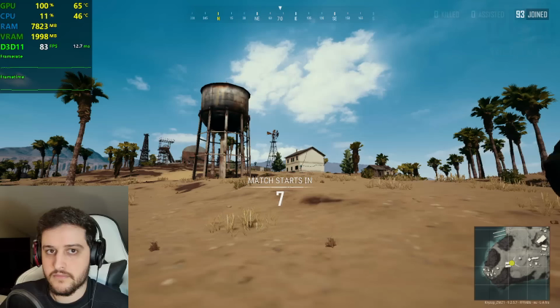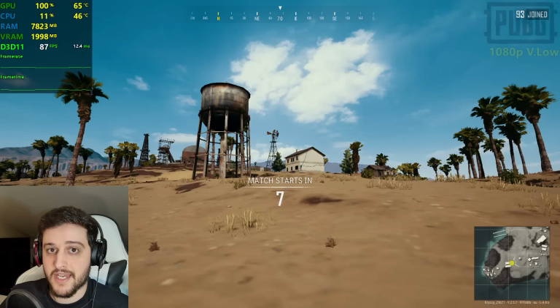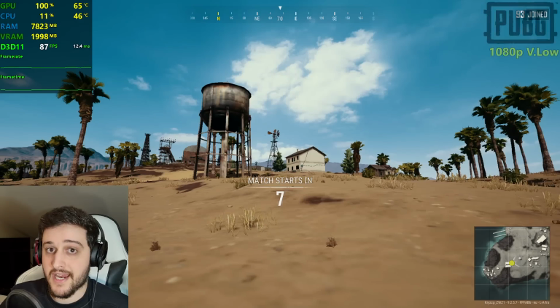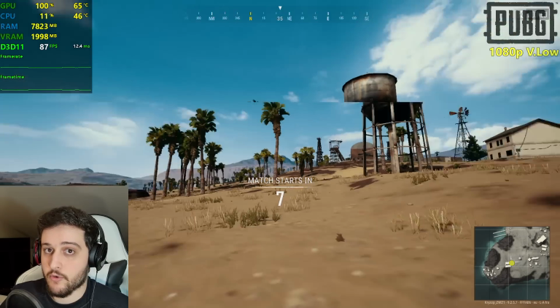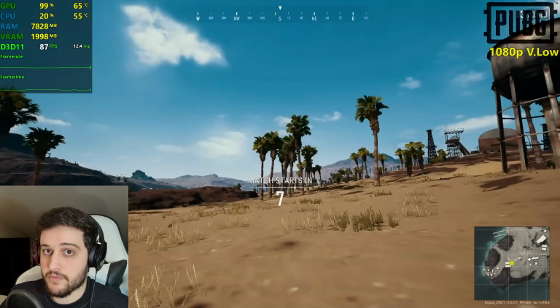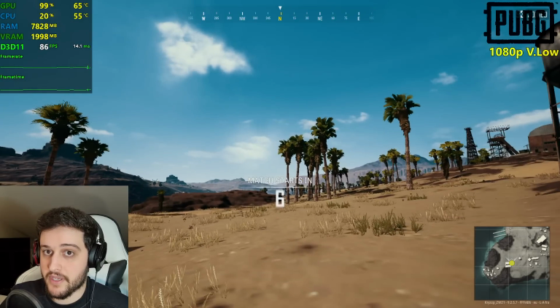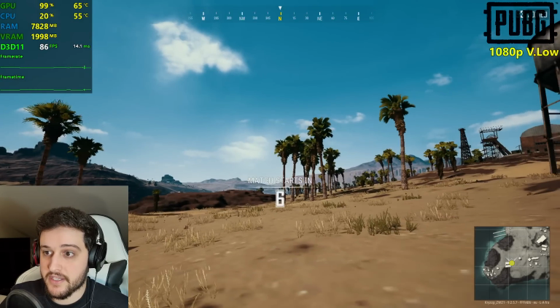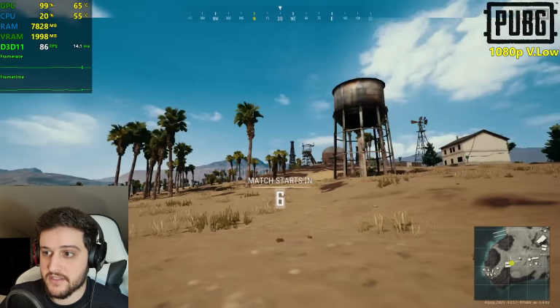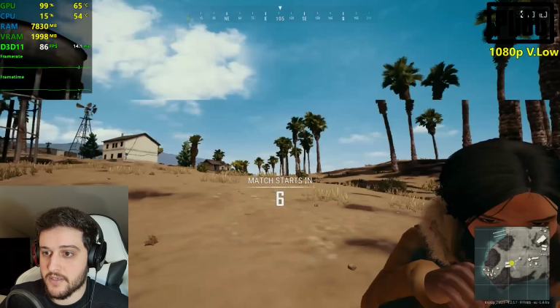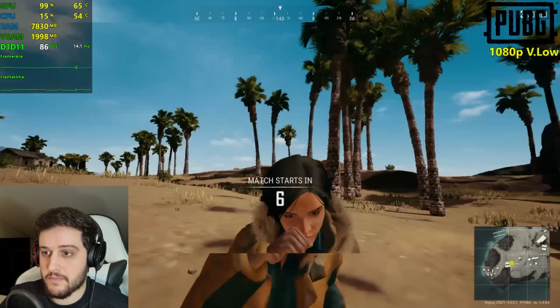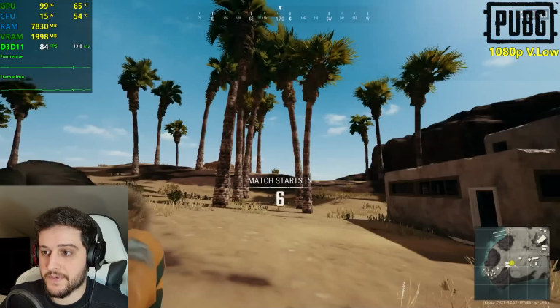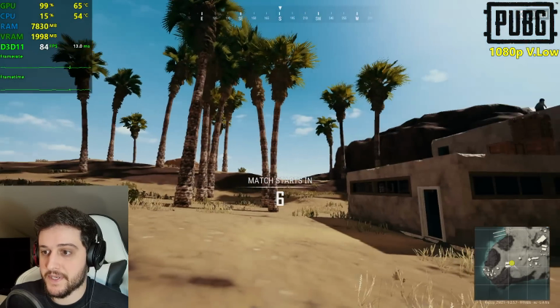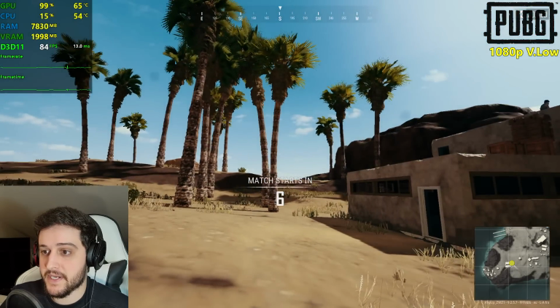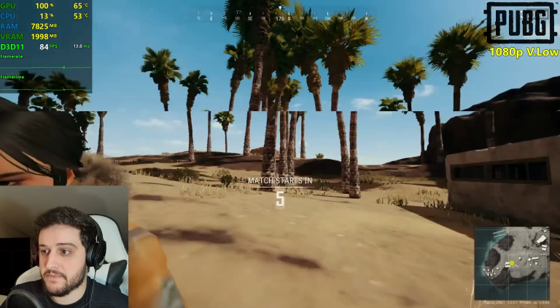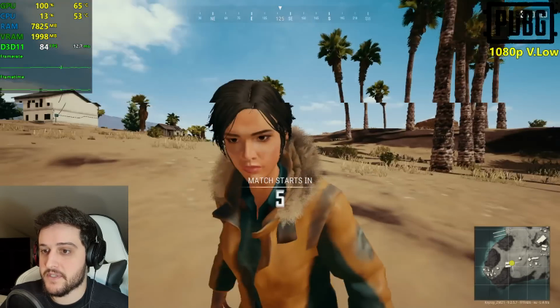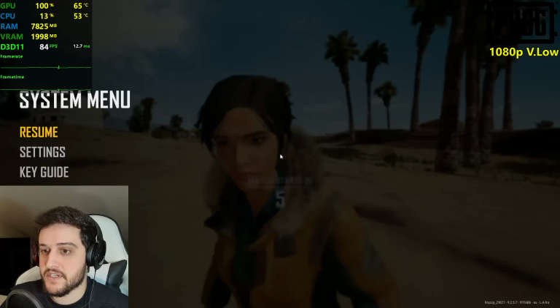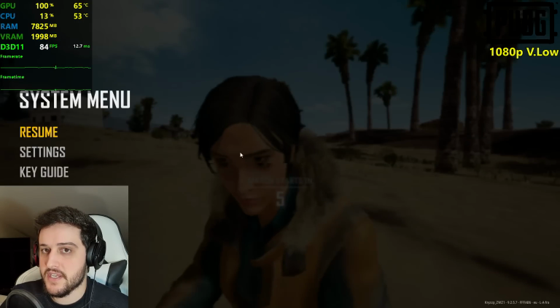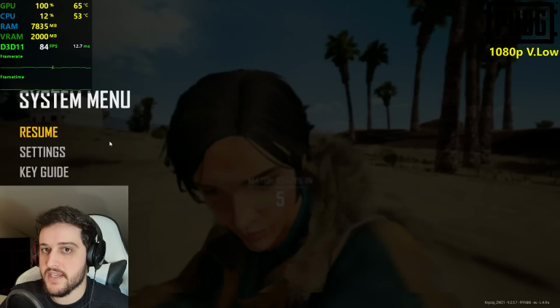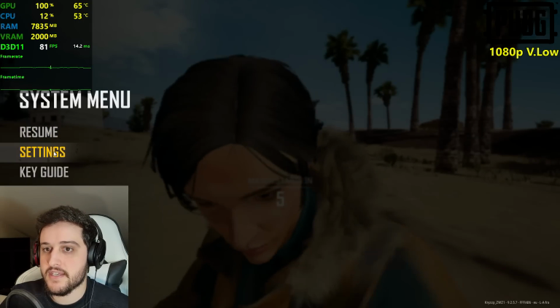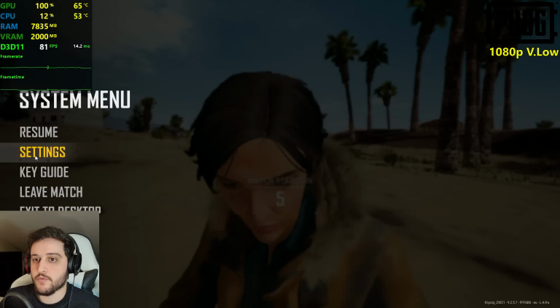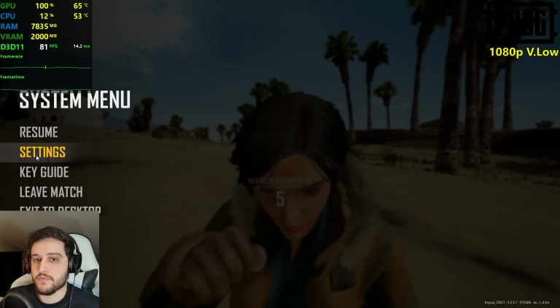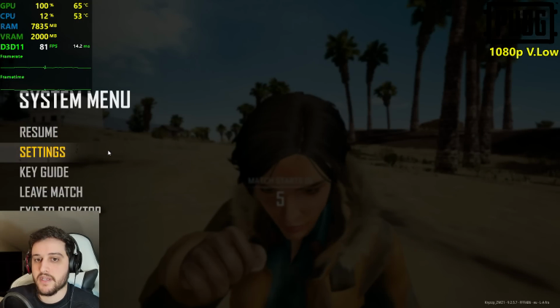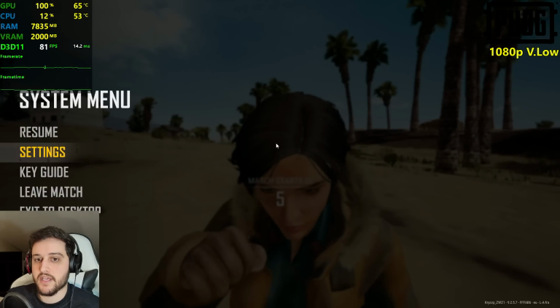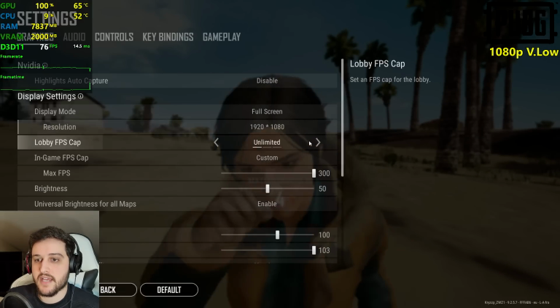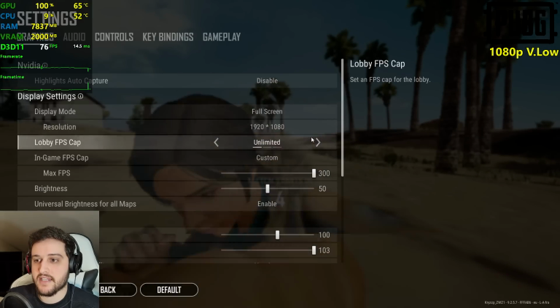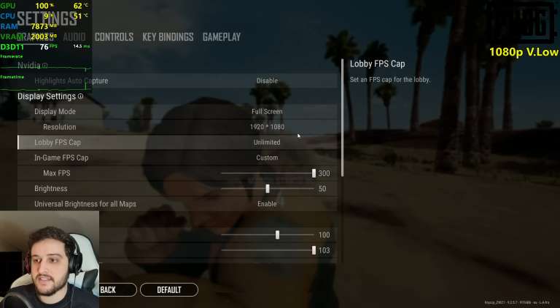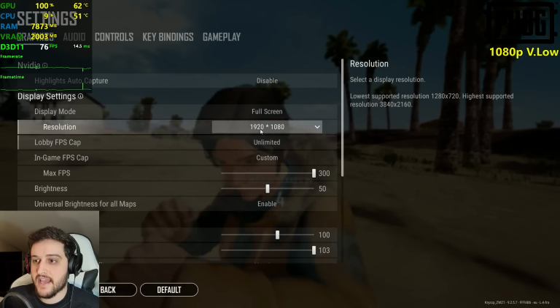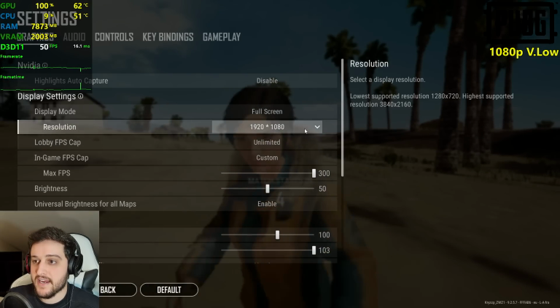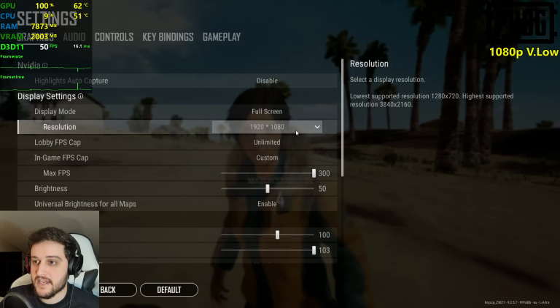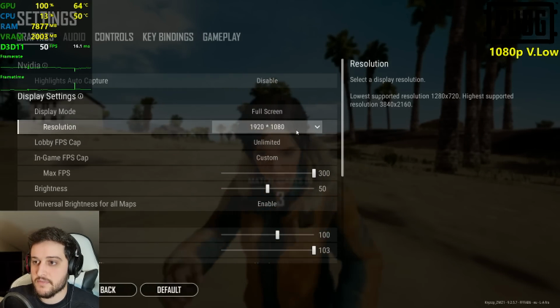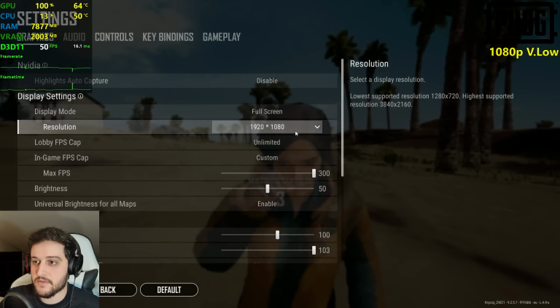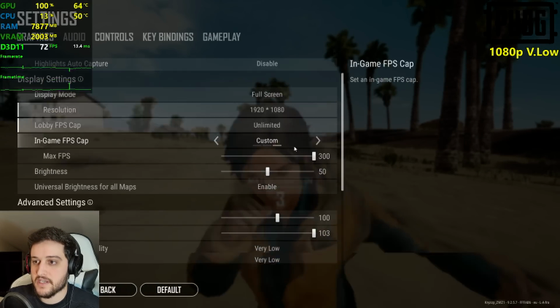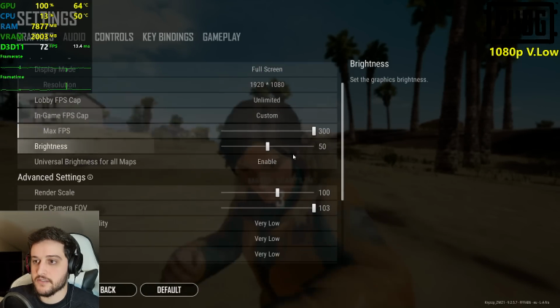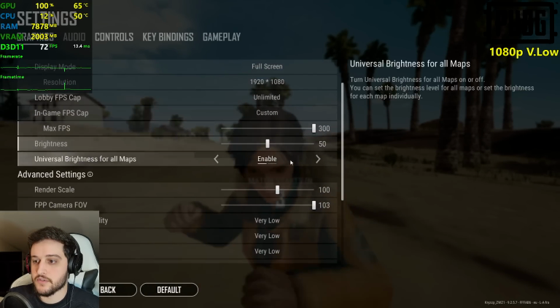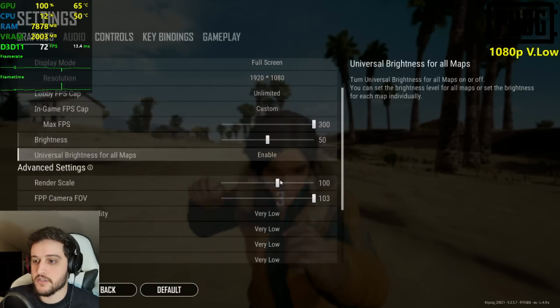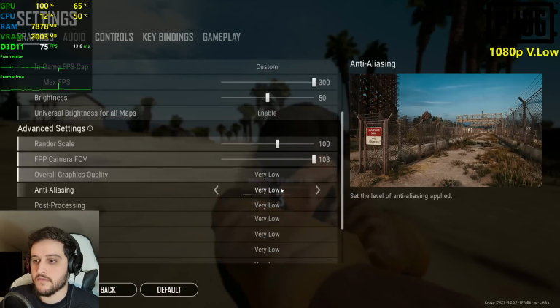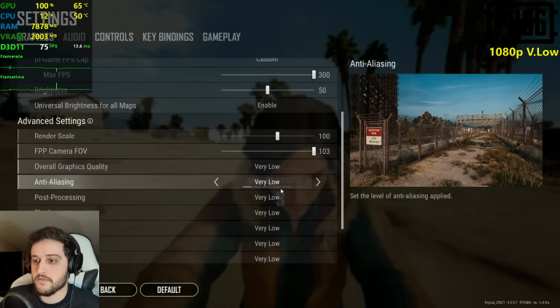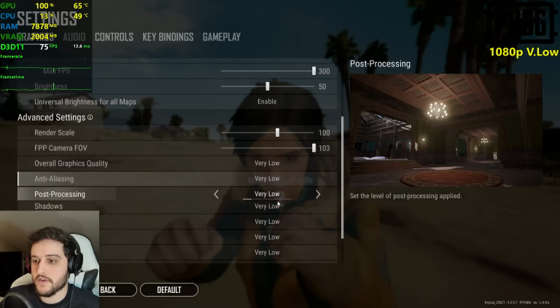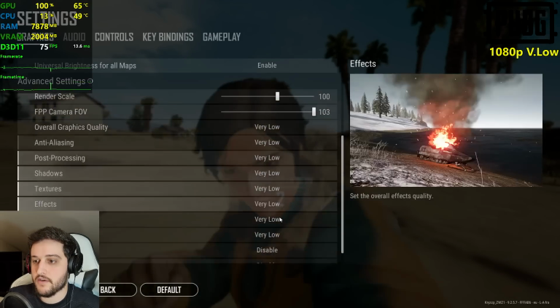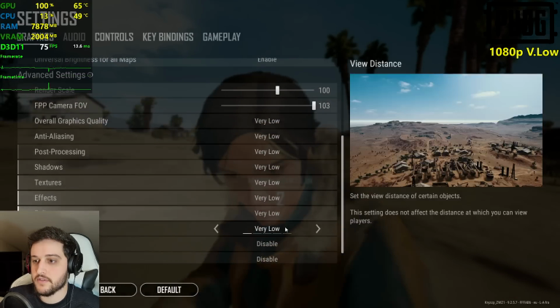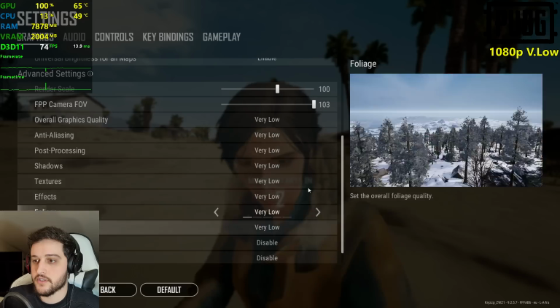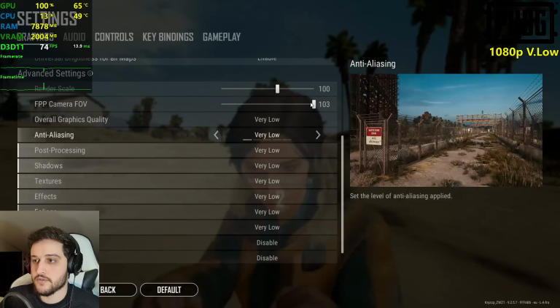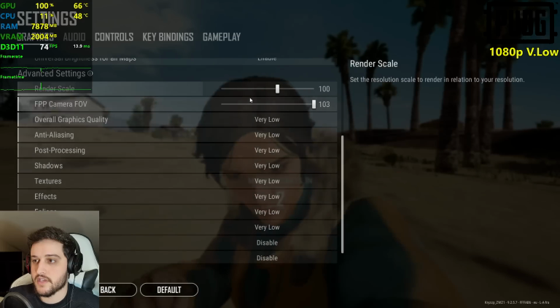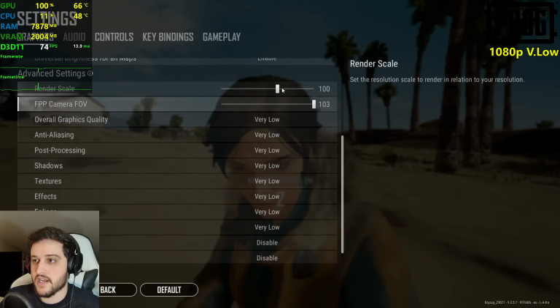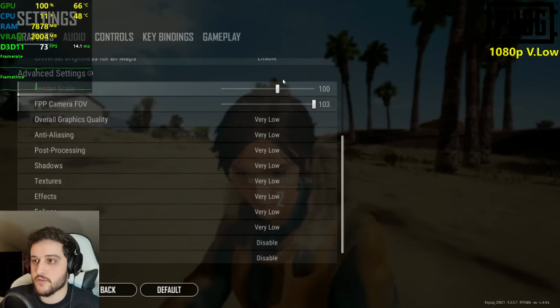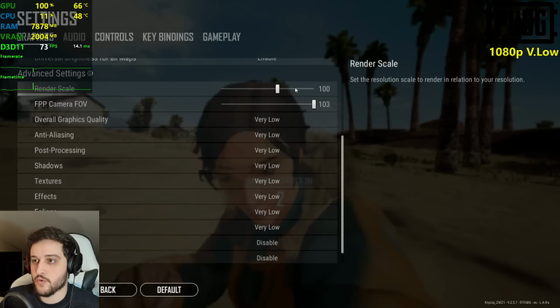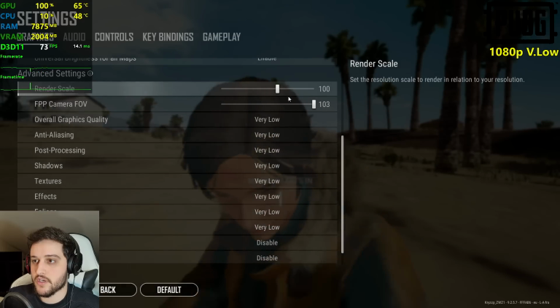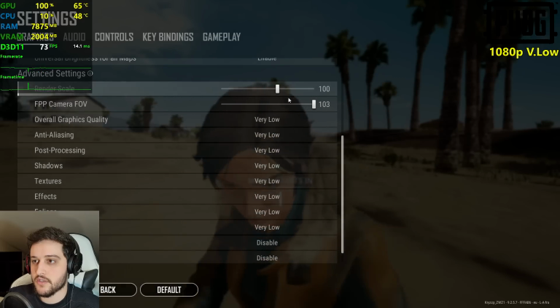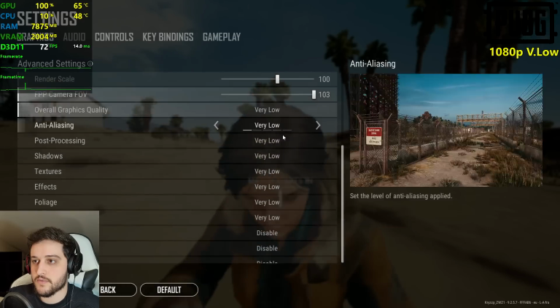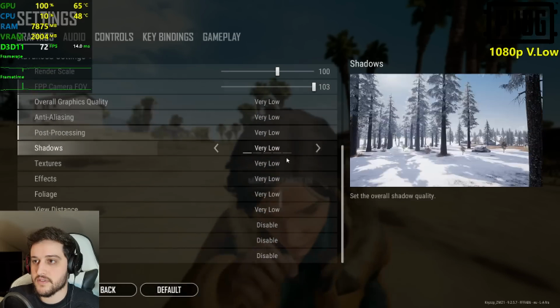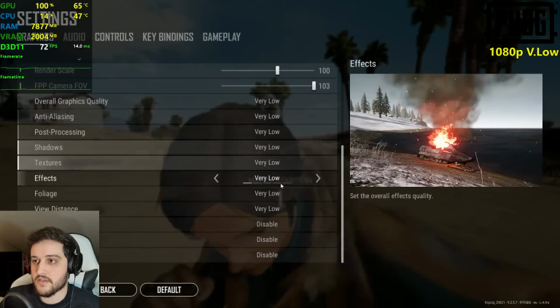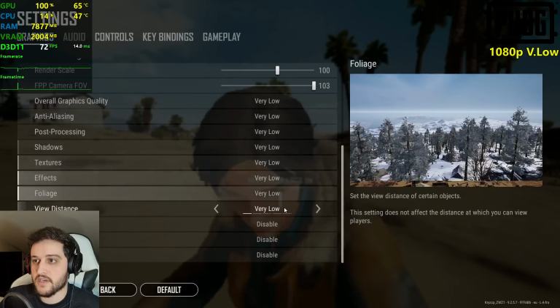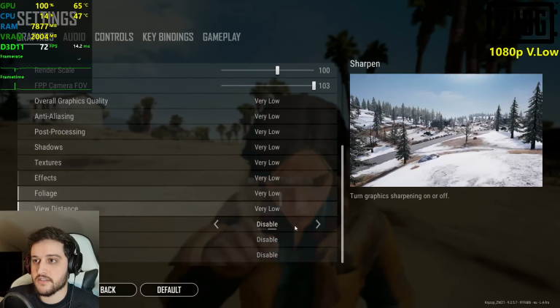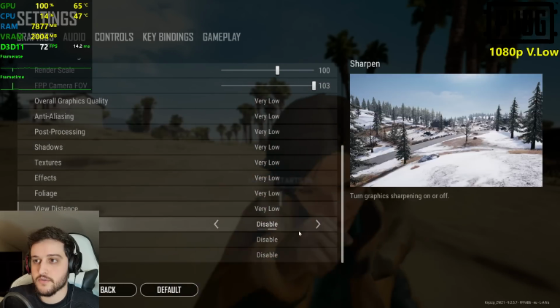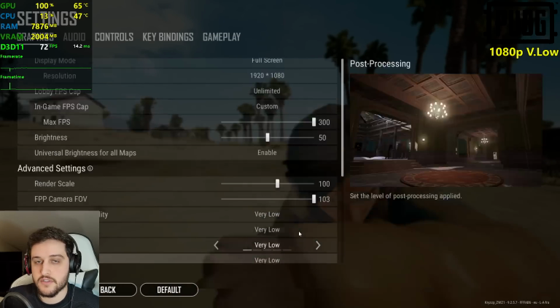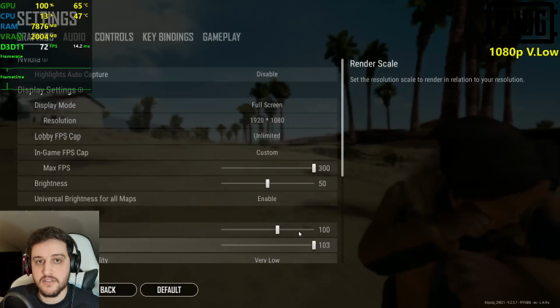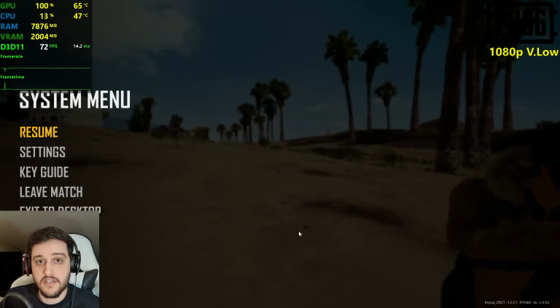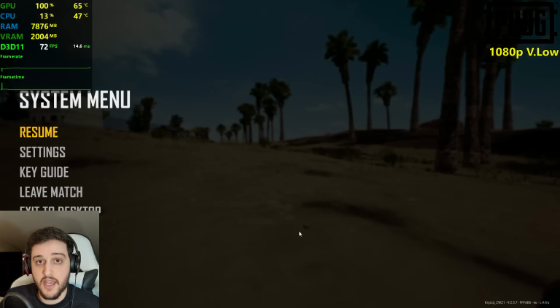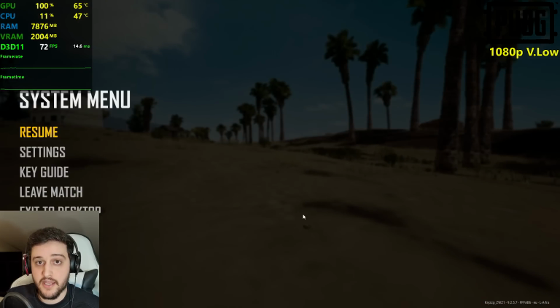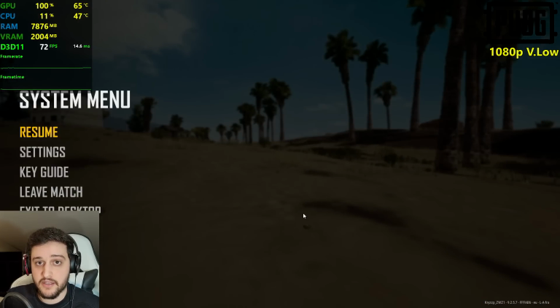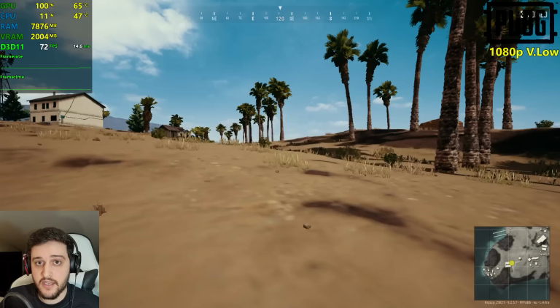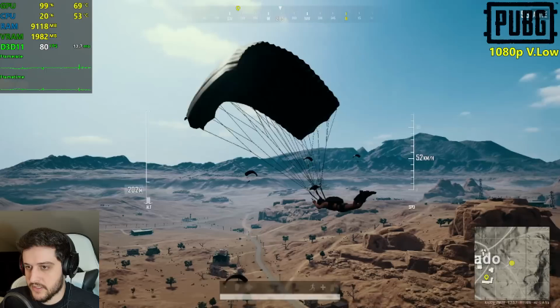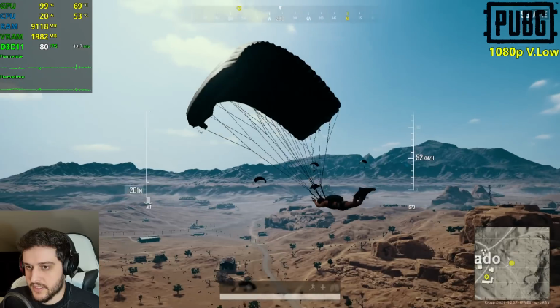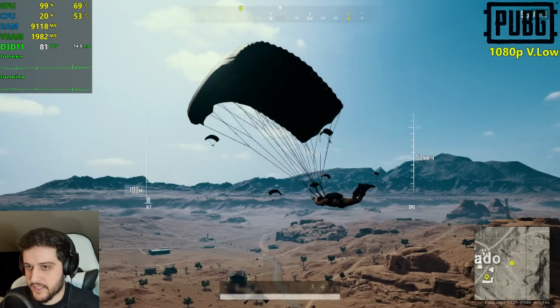Now we're playing some PUBG at 1080p resolution, very low settings, 100% resolution scale.